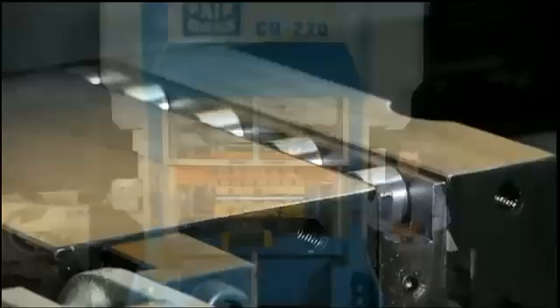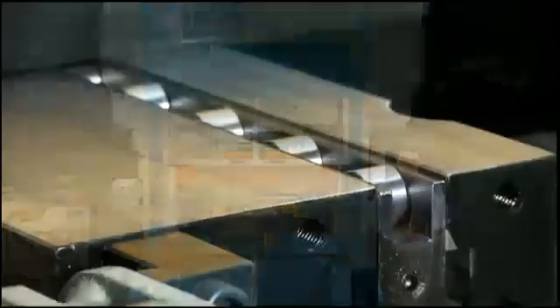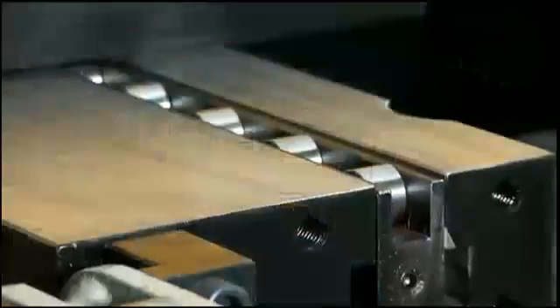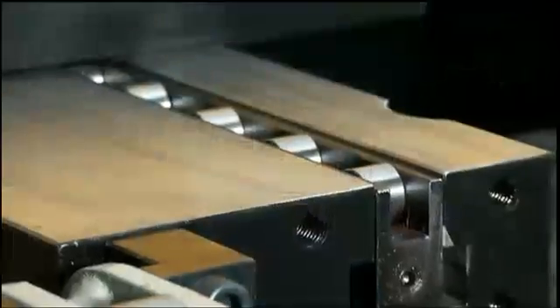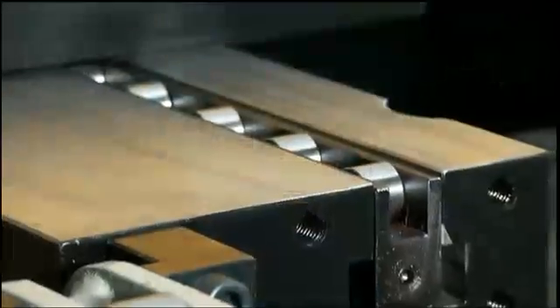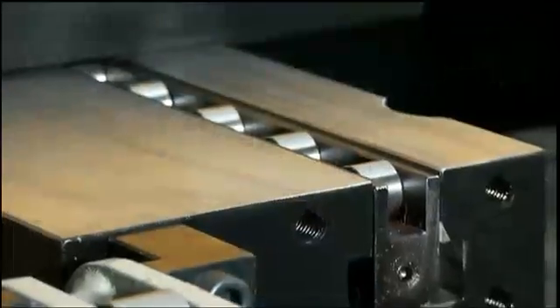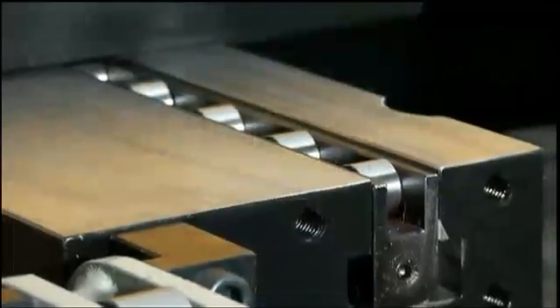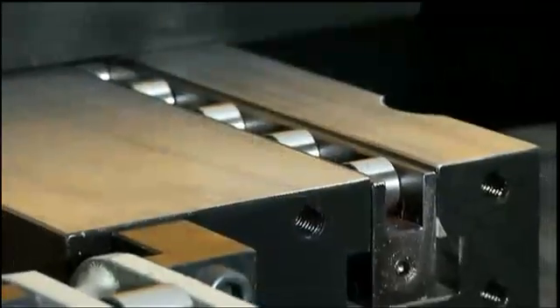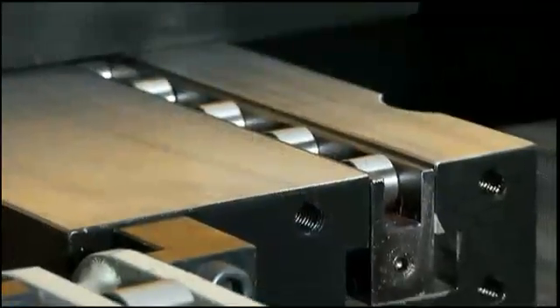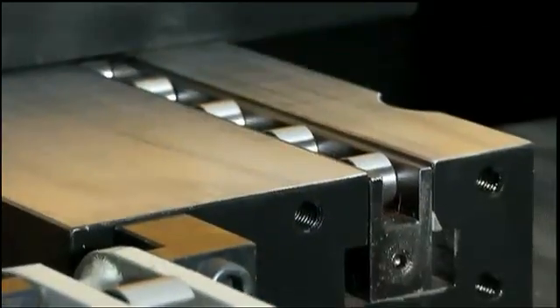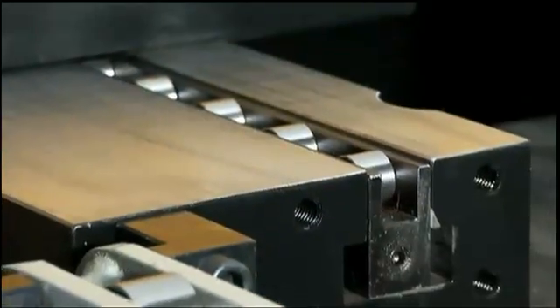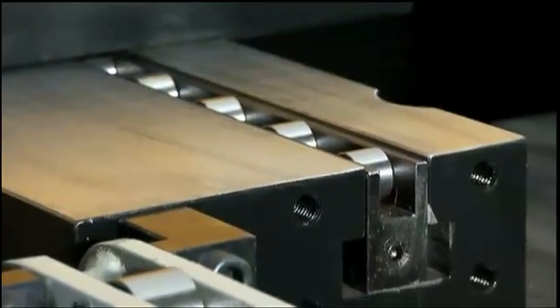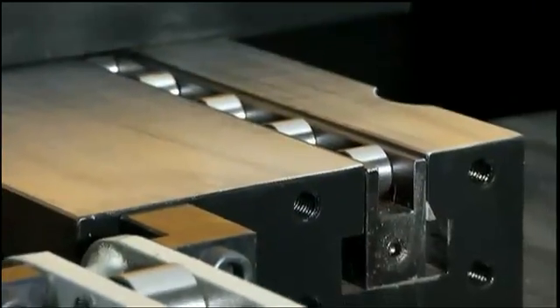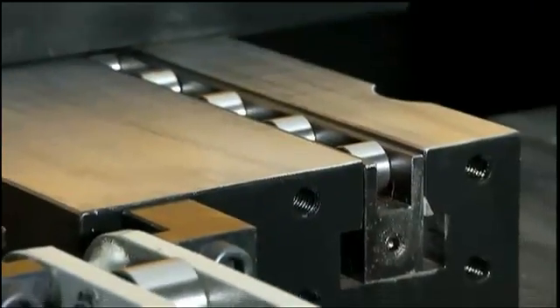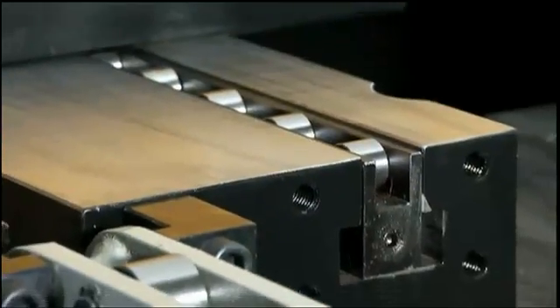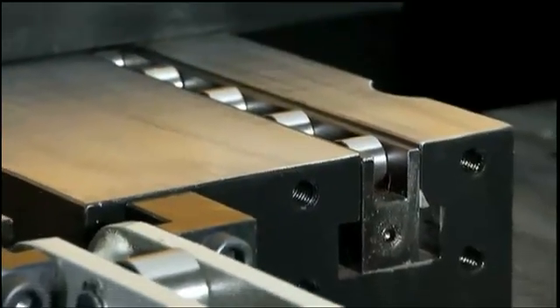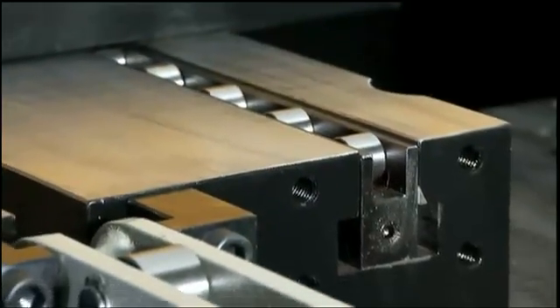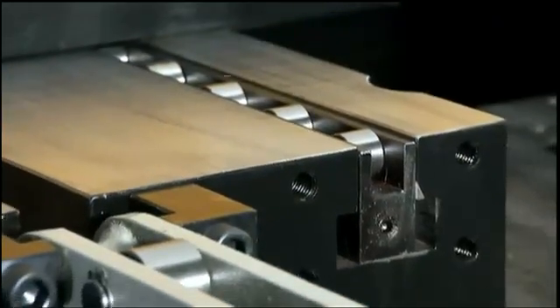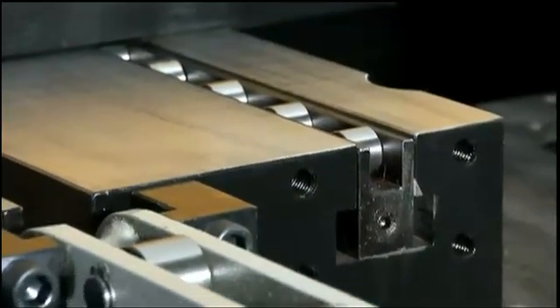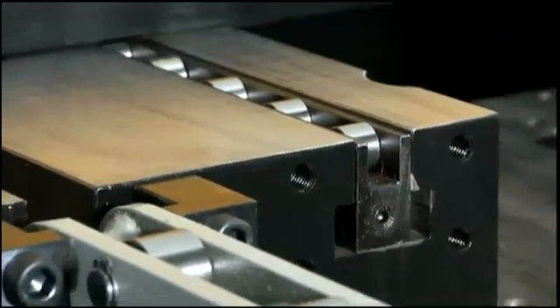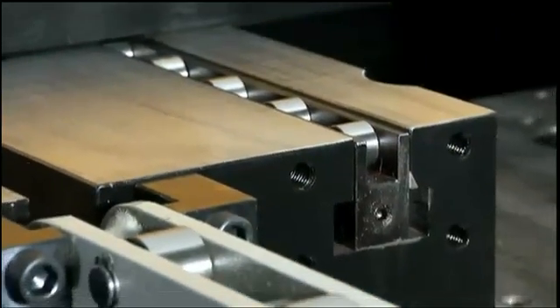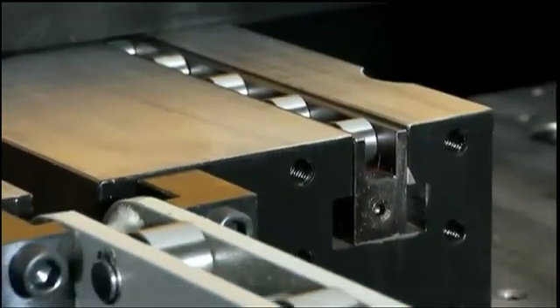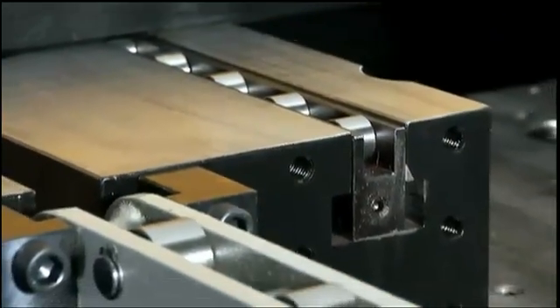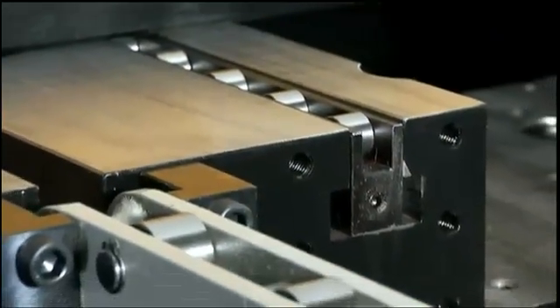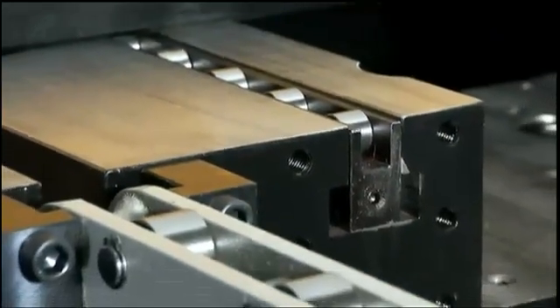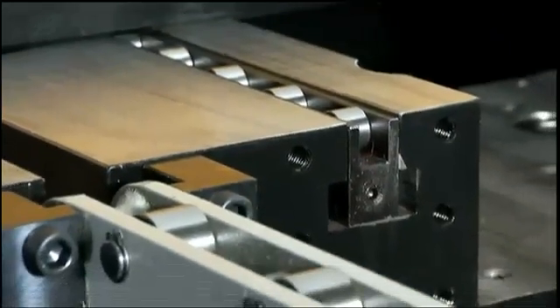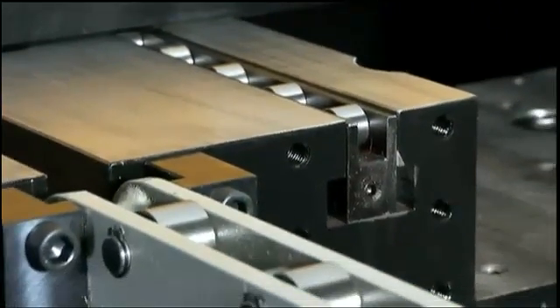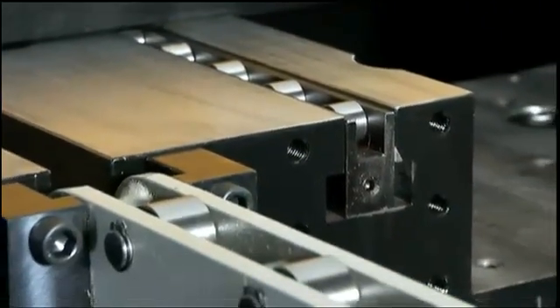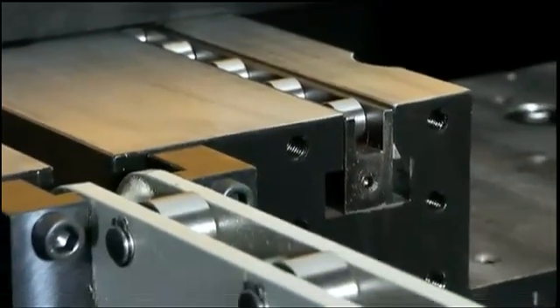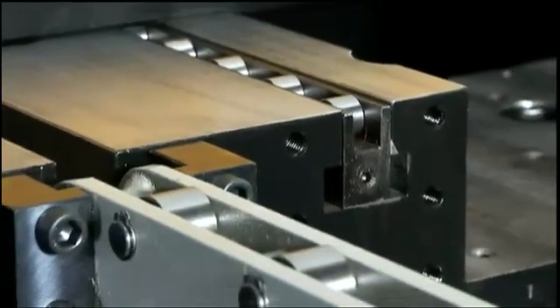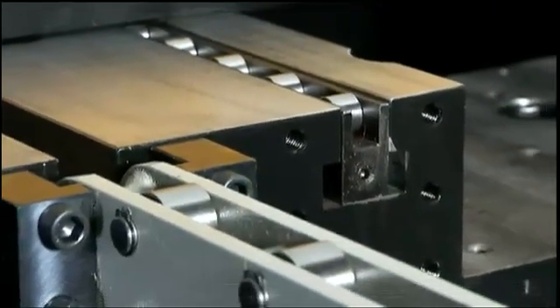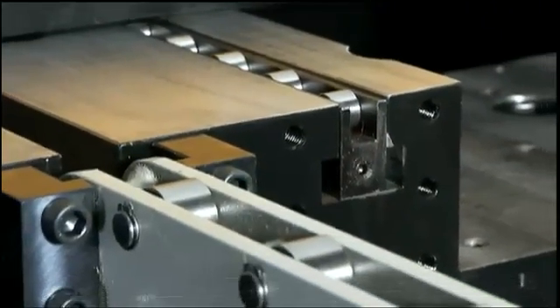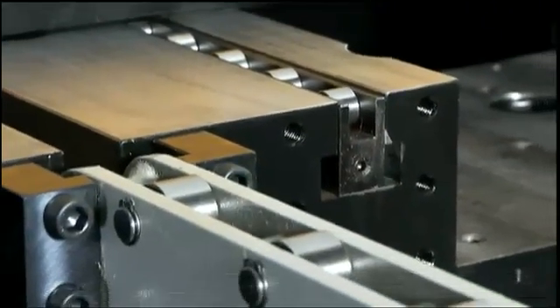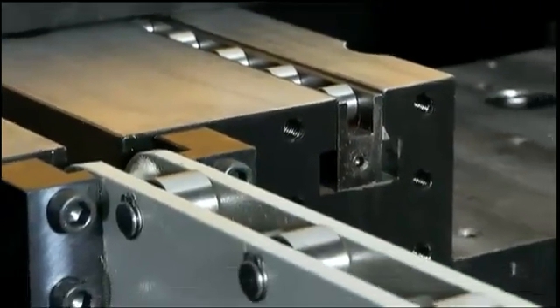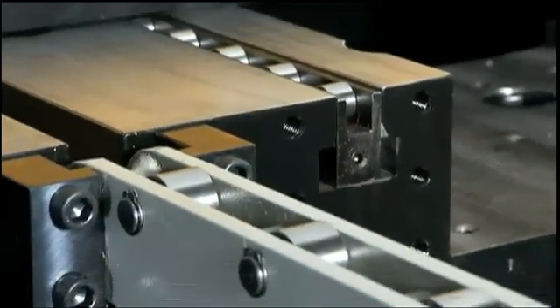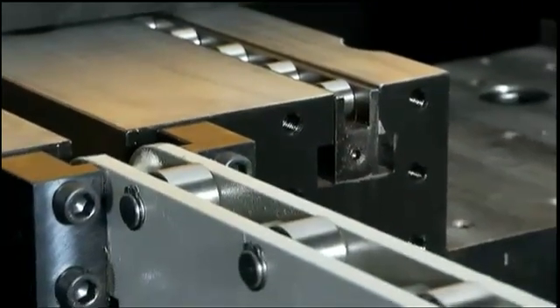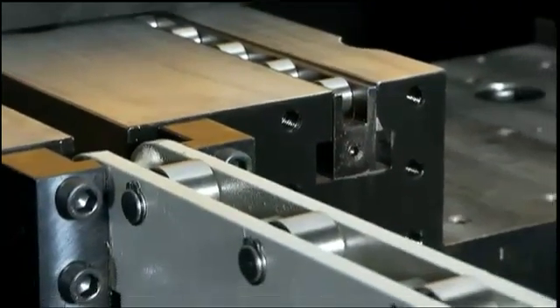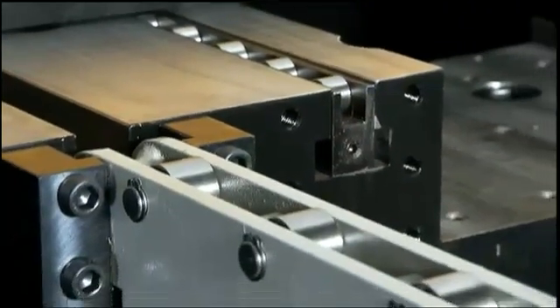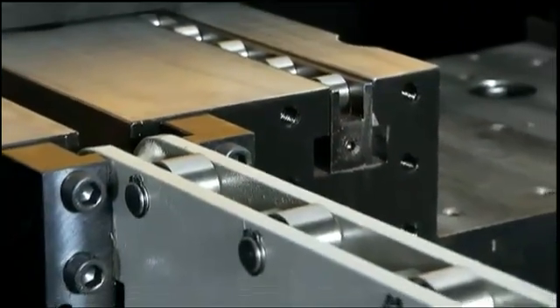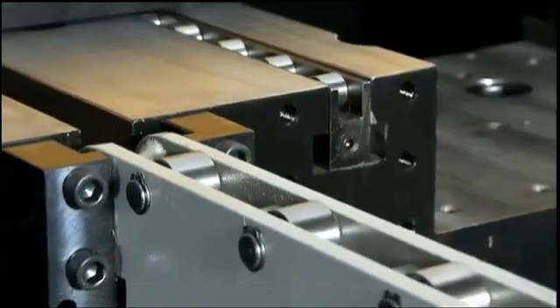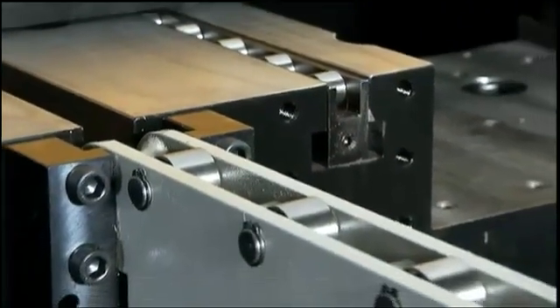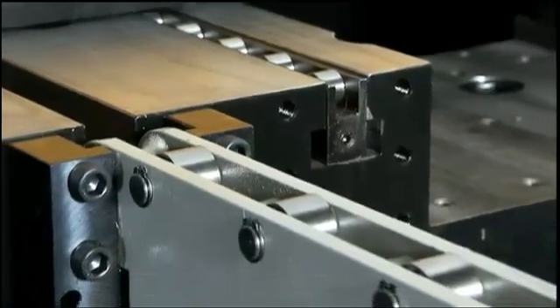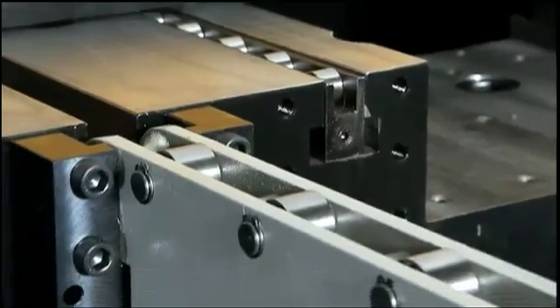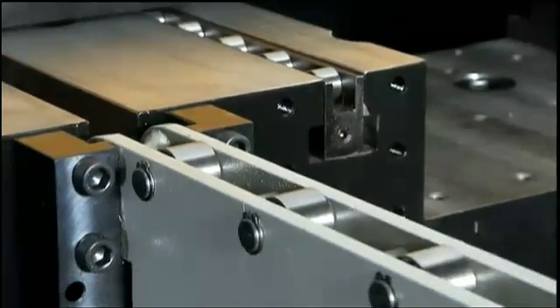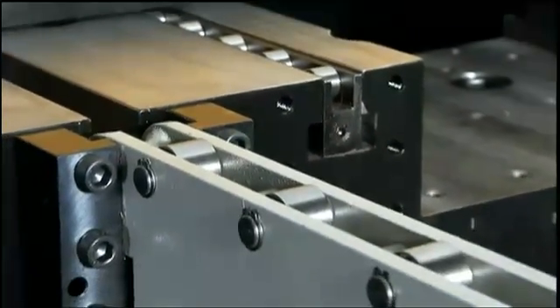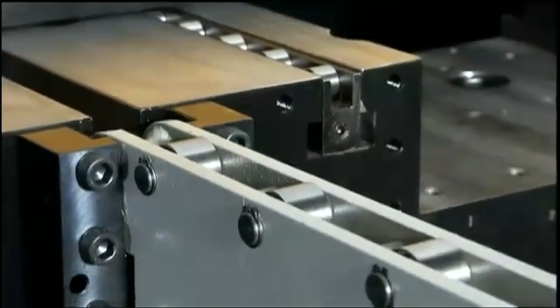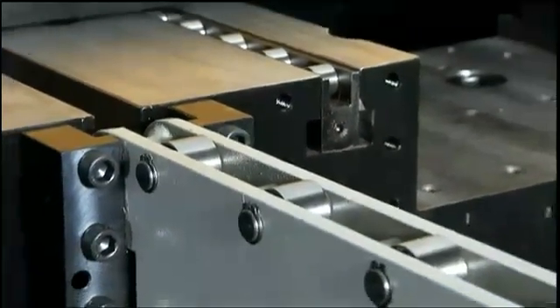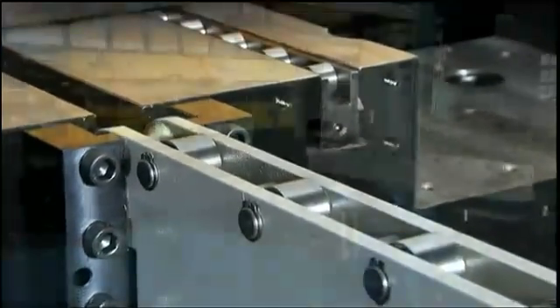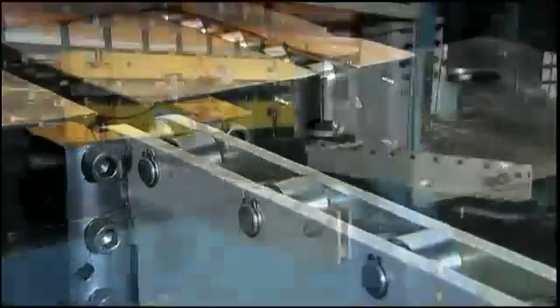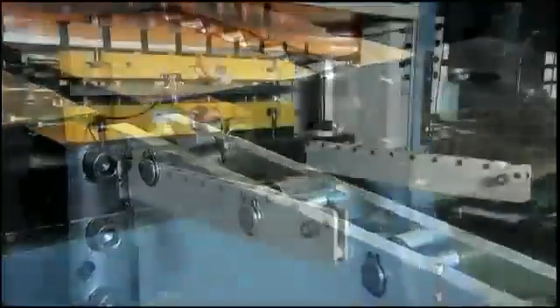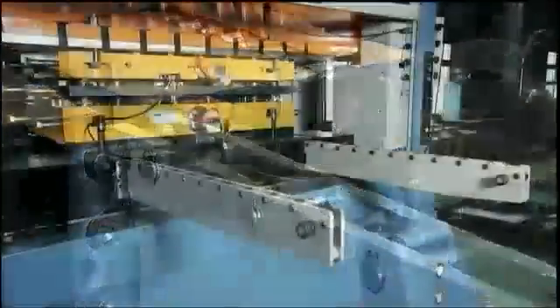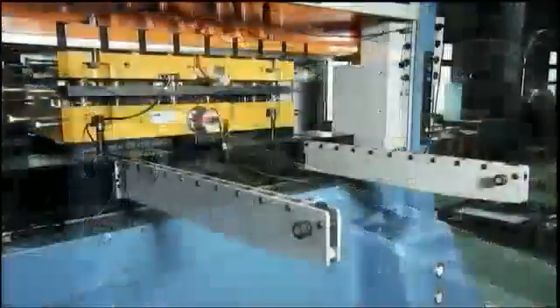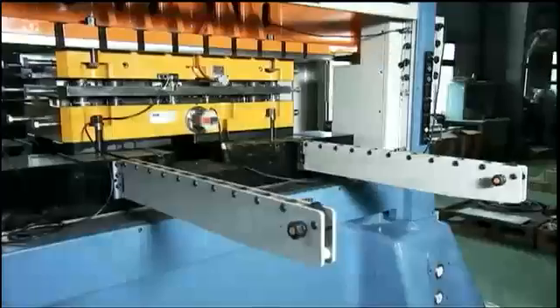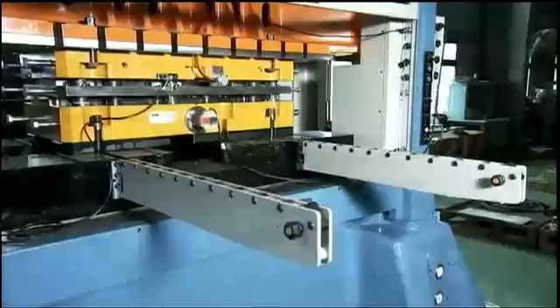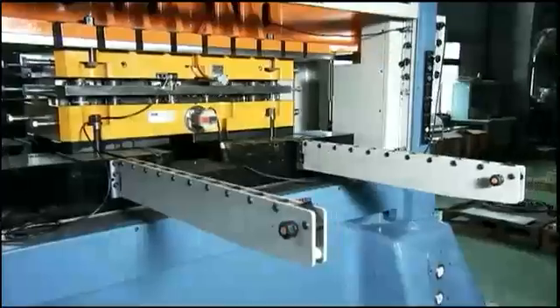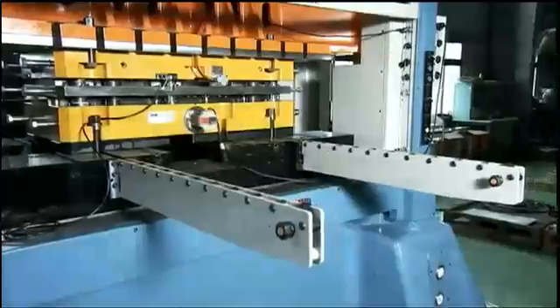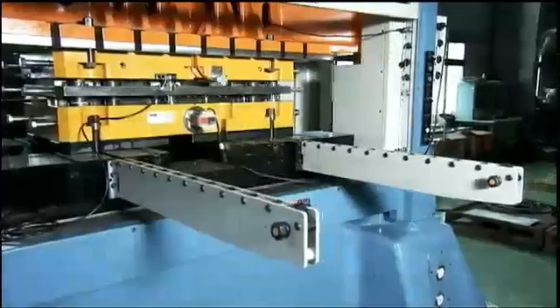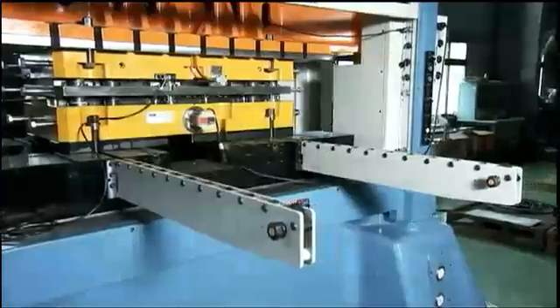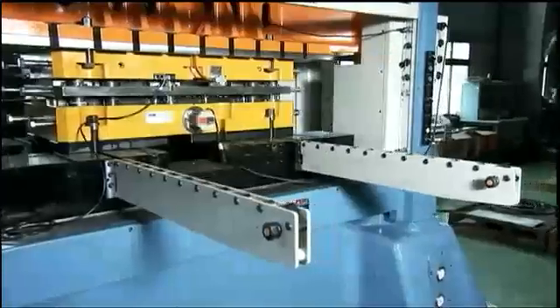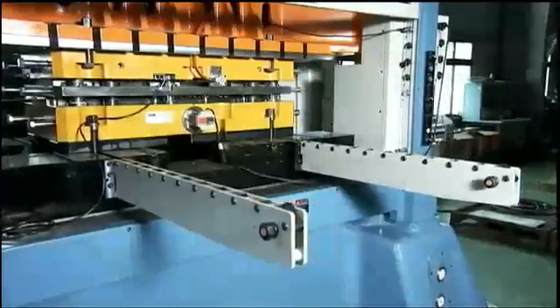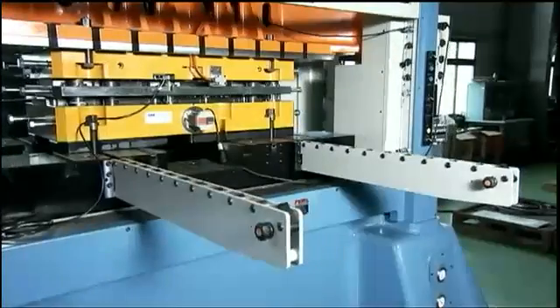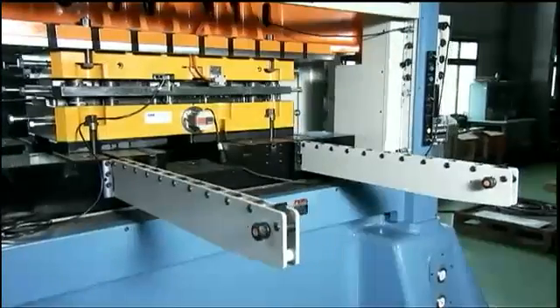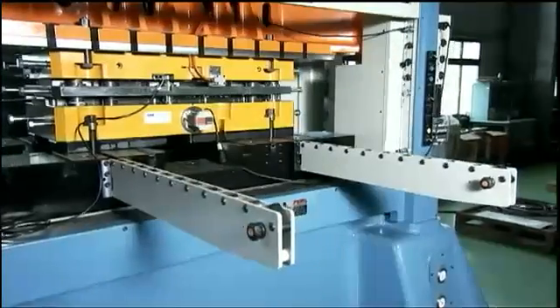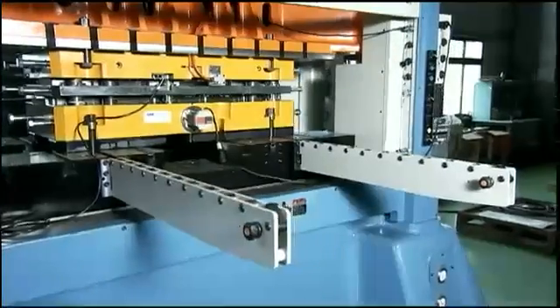Fair Oaks also provides the option of a quick die changer with this model, which includes a hydraulic die lifter and die arms.